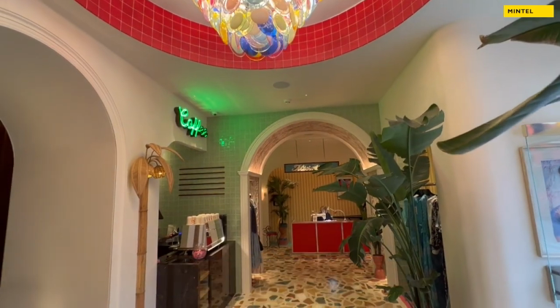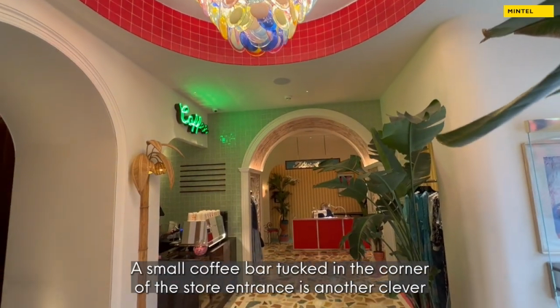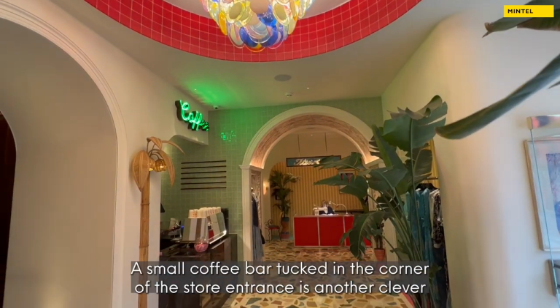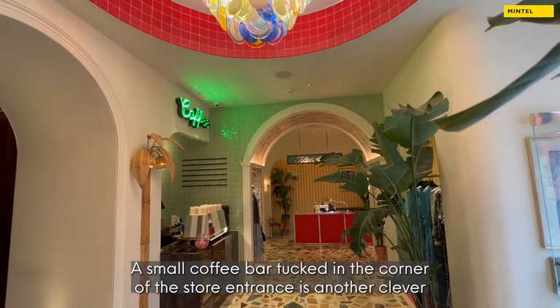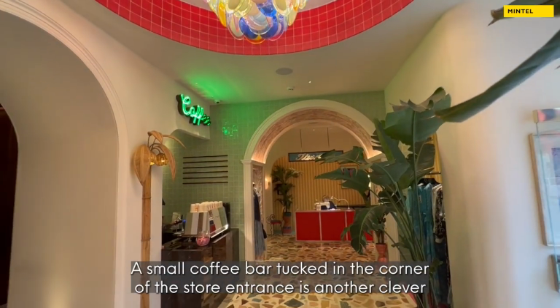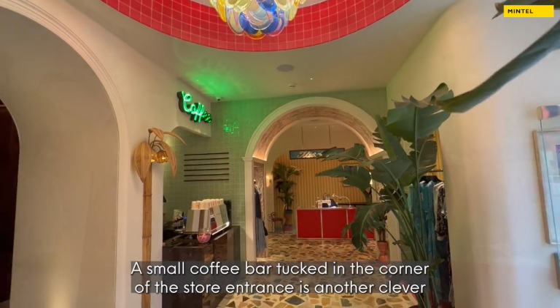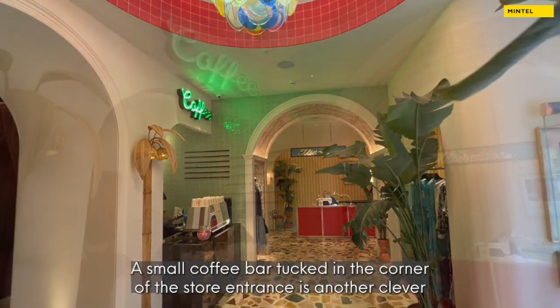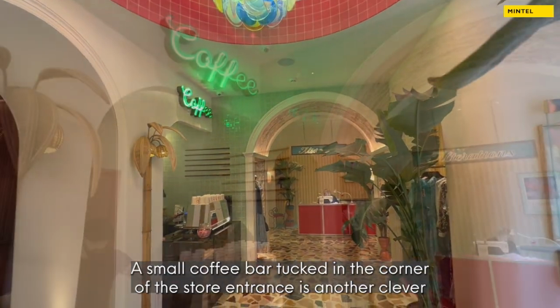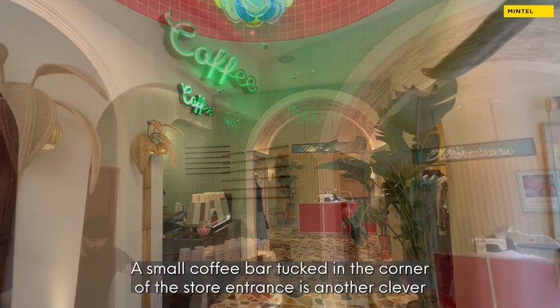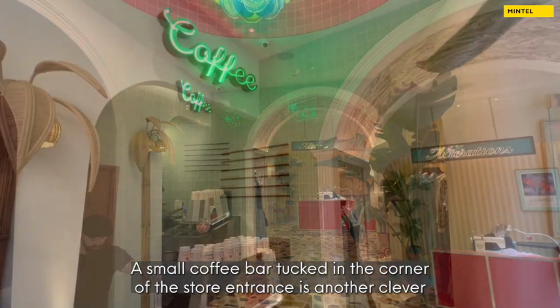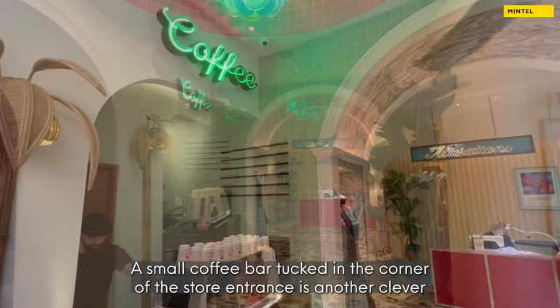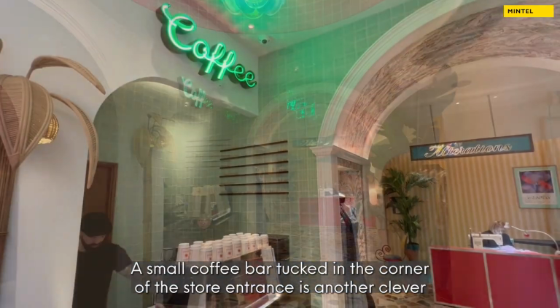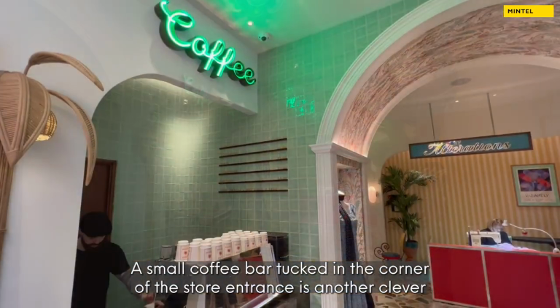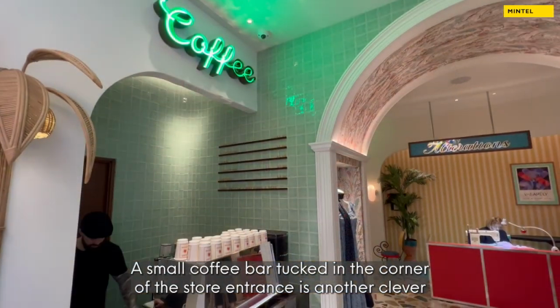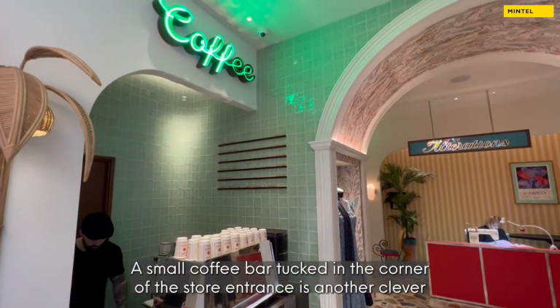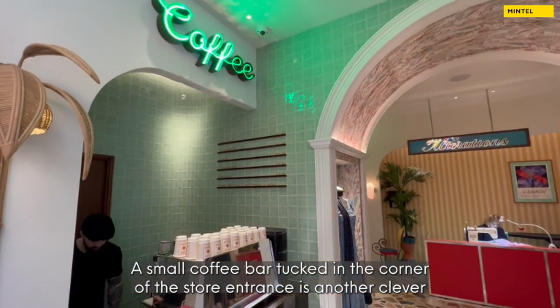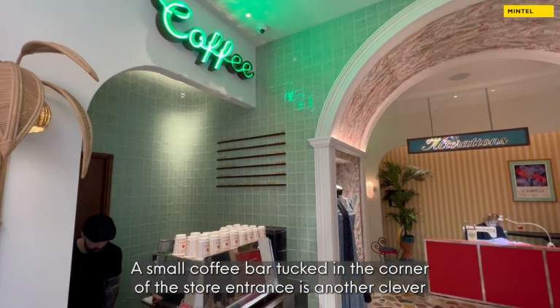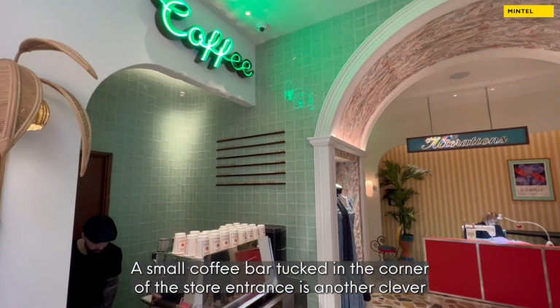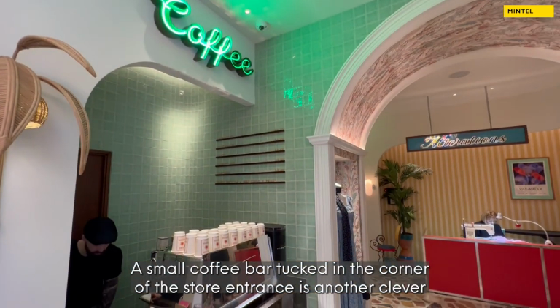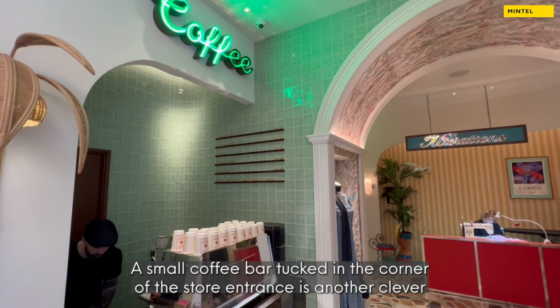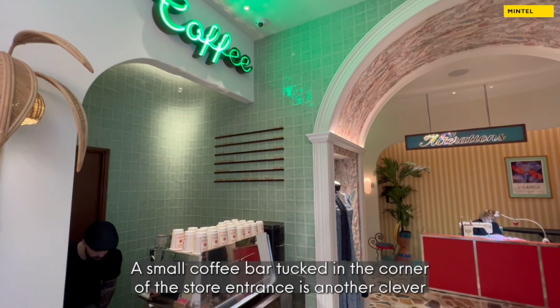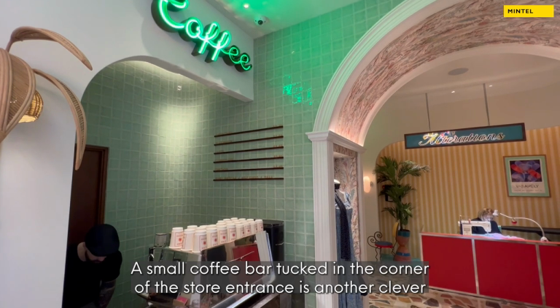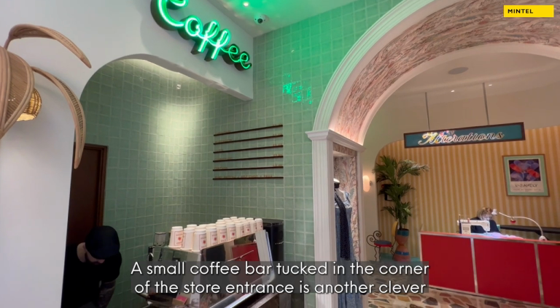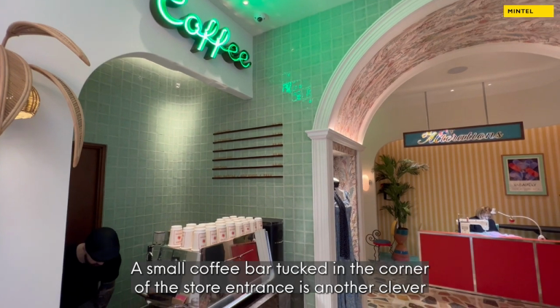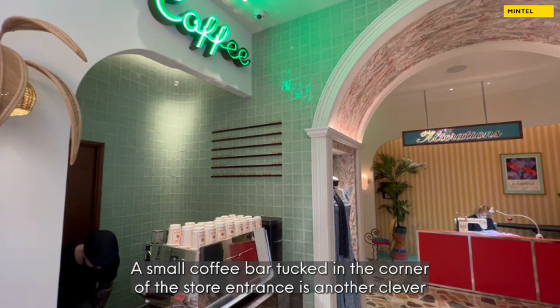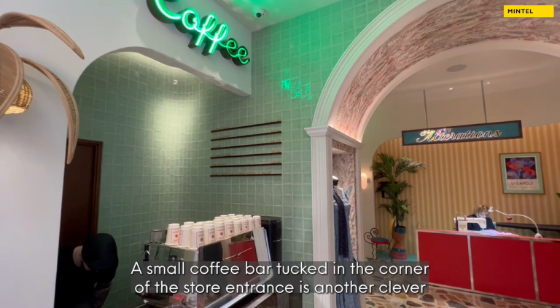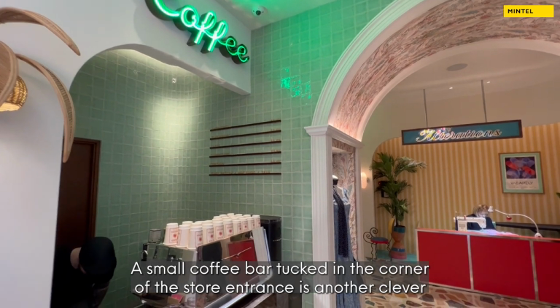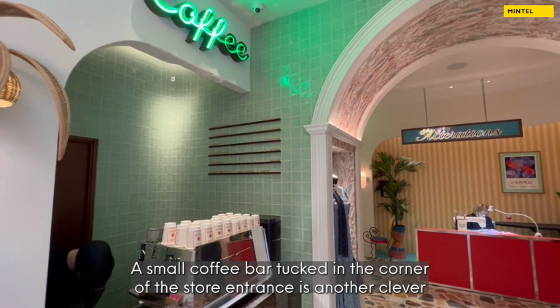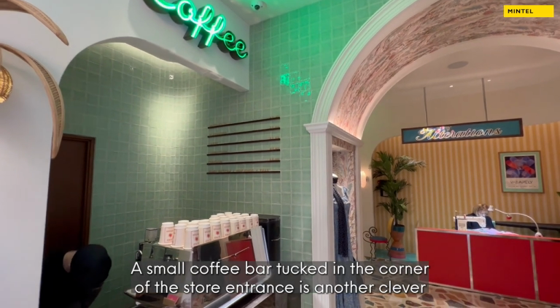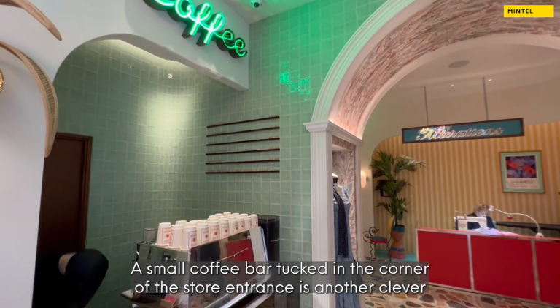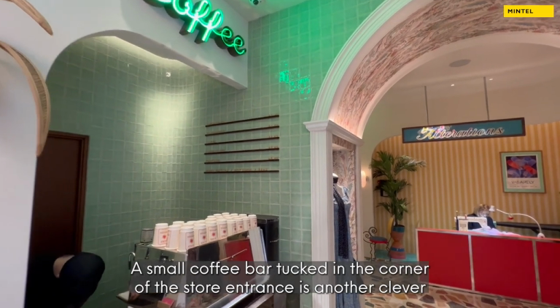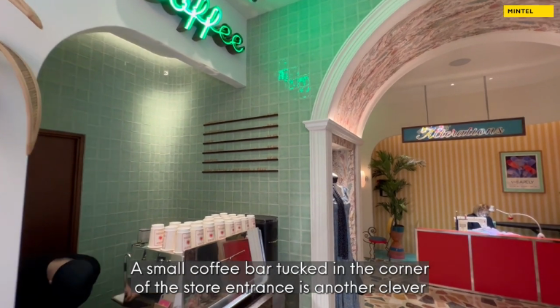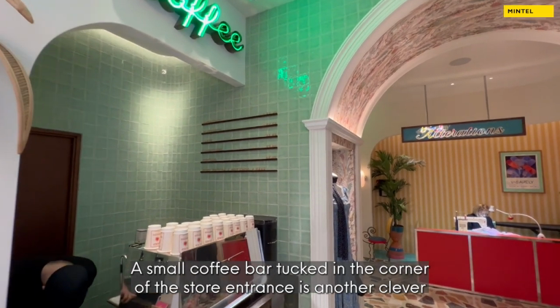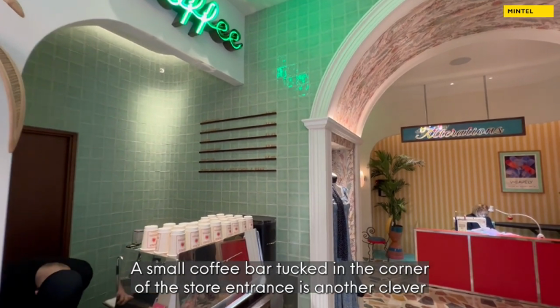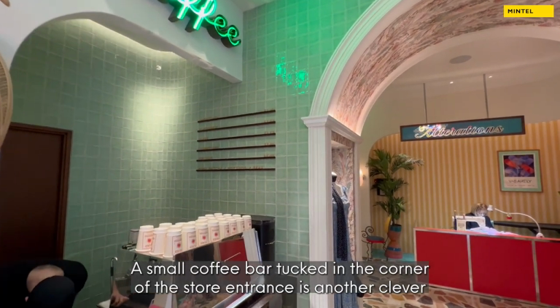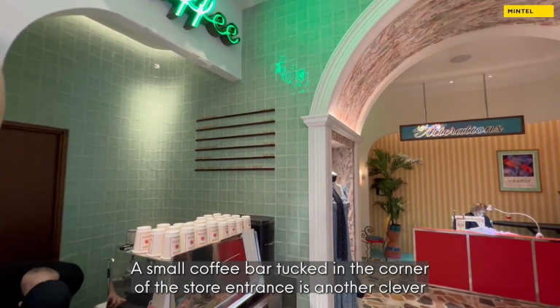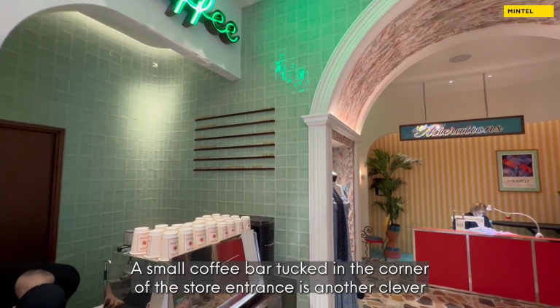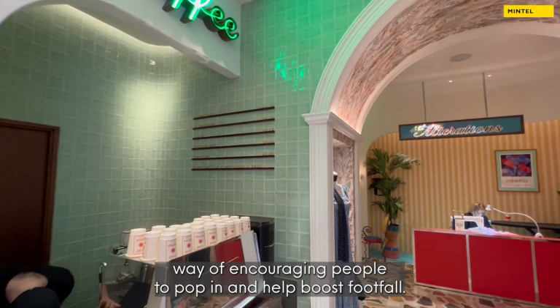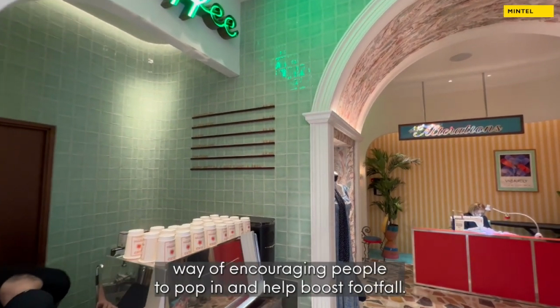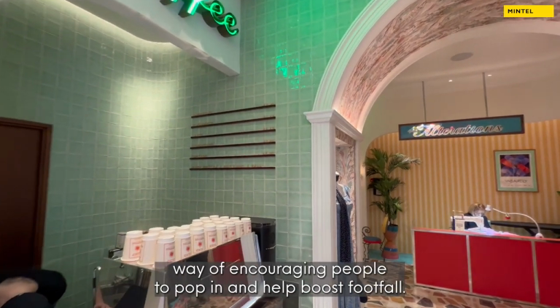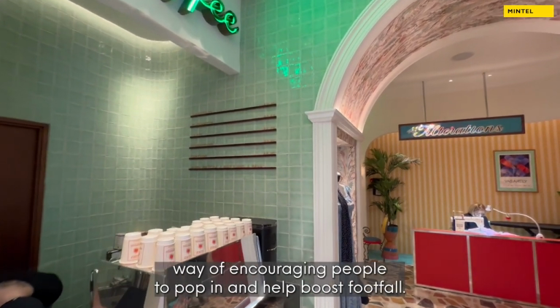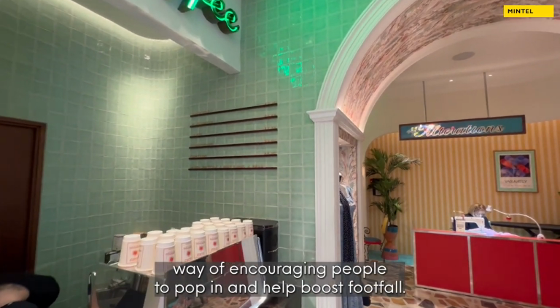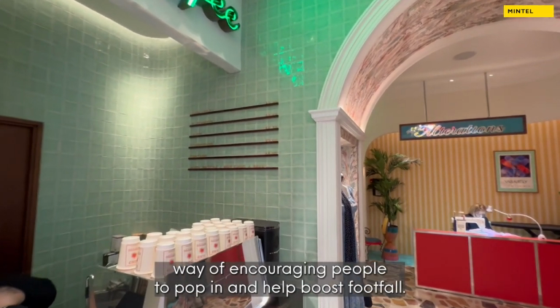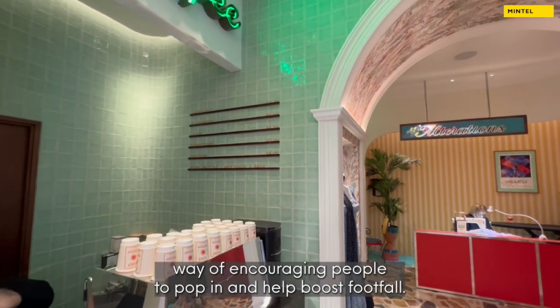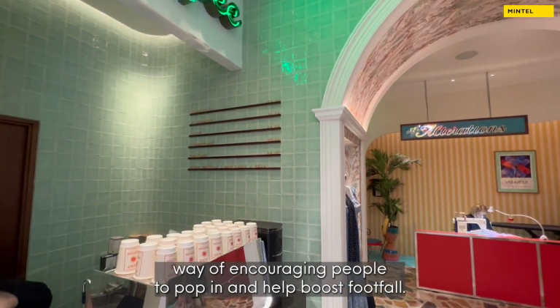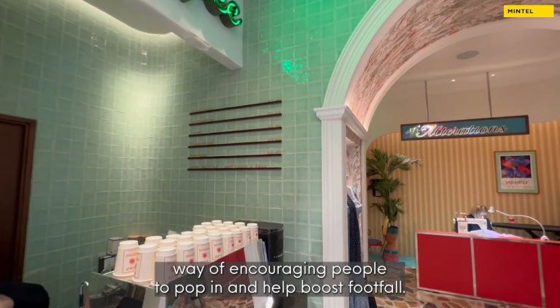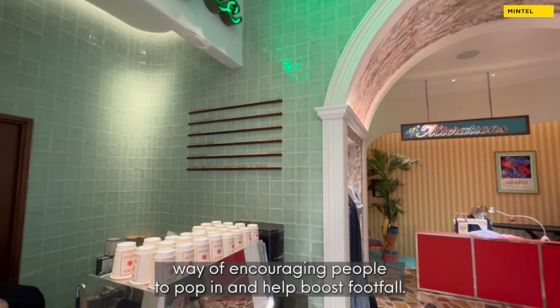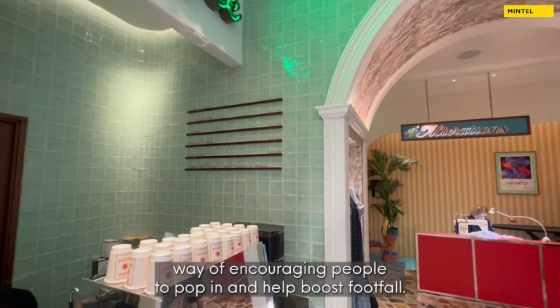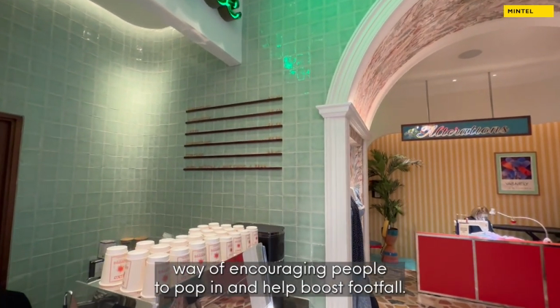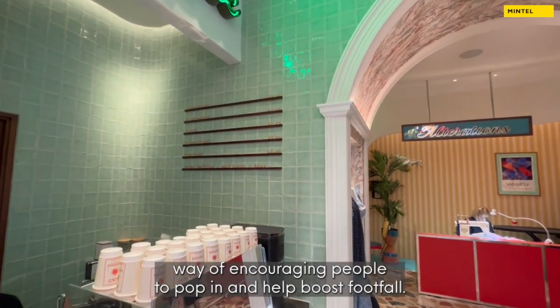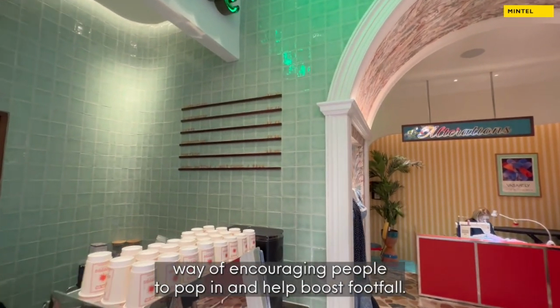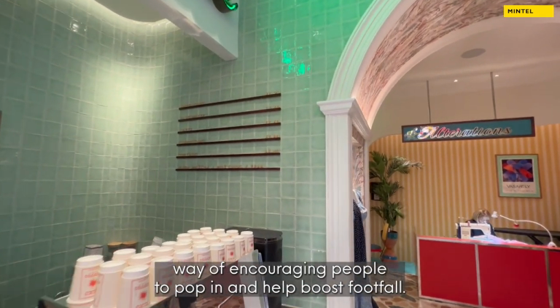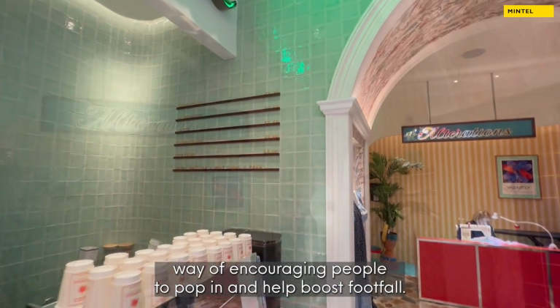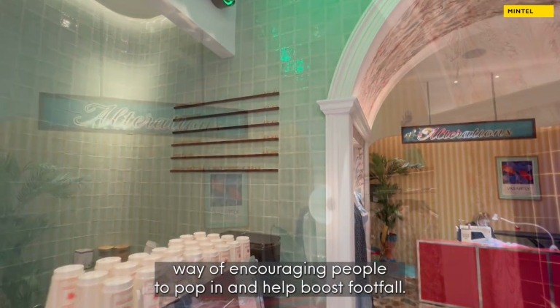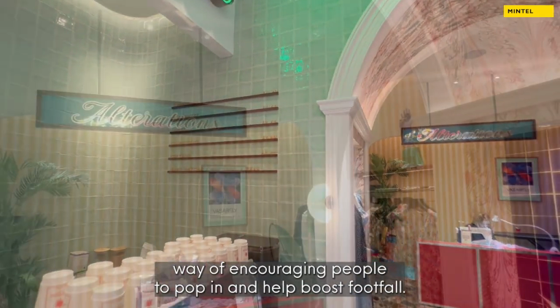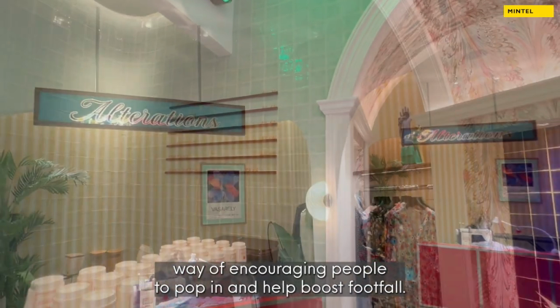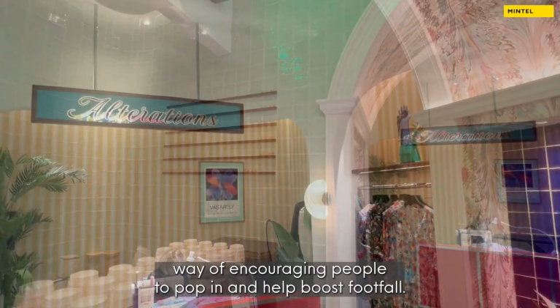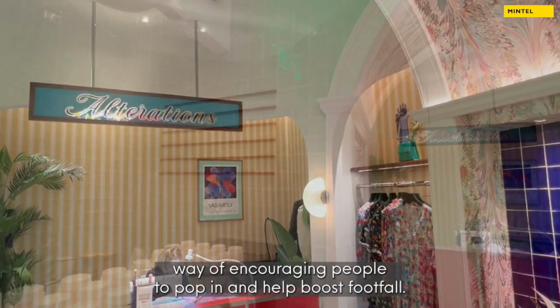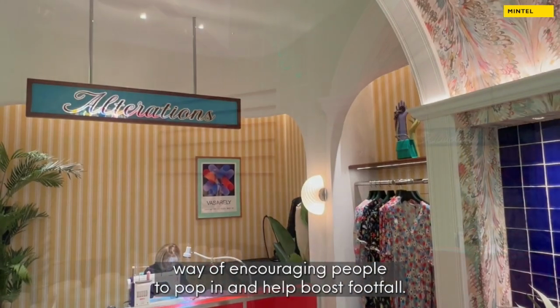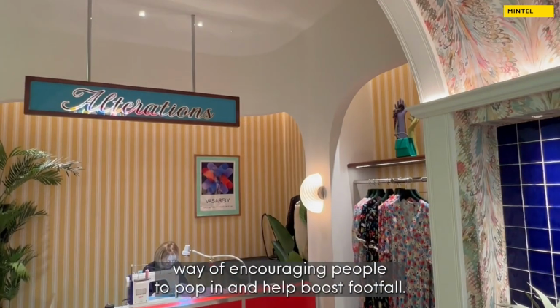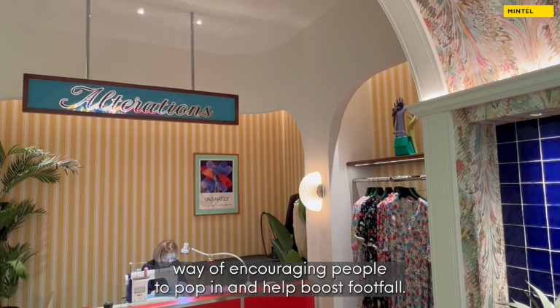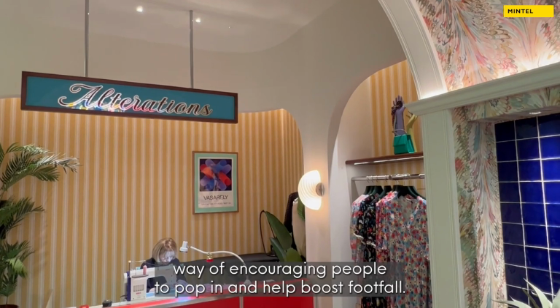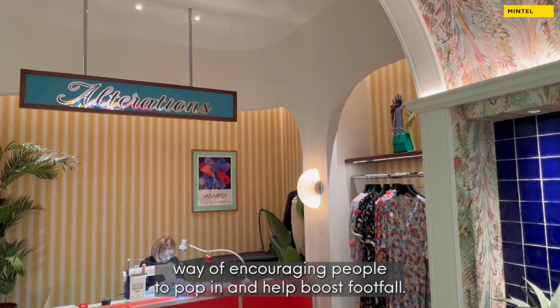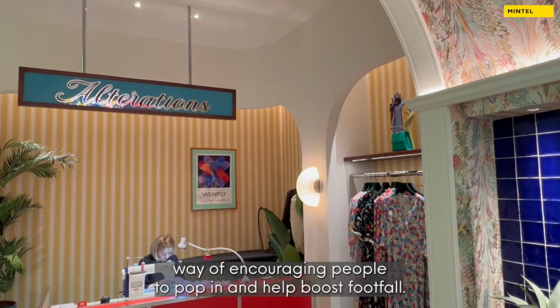A small coffee bar tucked in the corner of the store entrance is another clever way of encouraging people to pop in and help boost footfall.